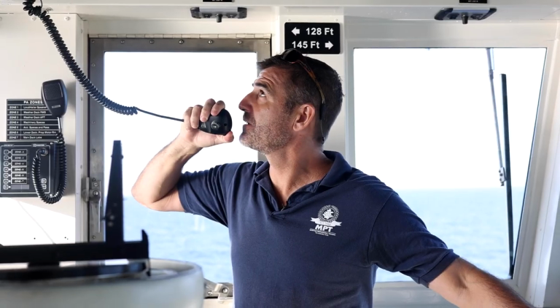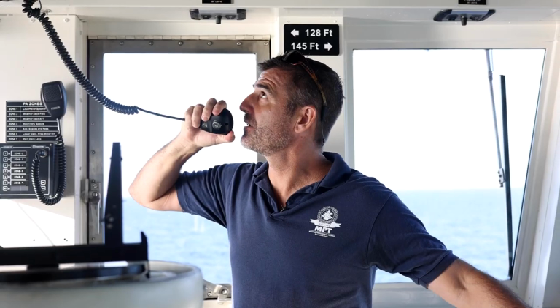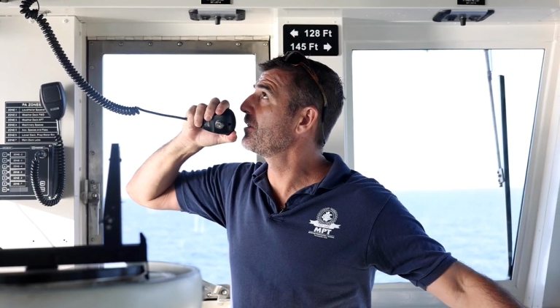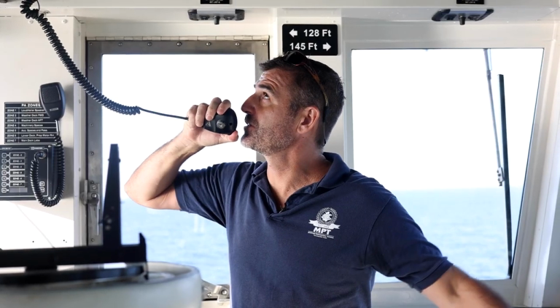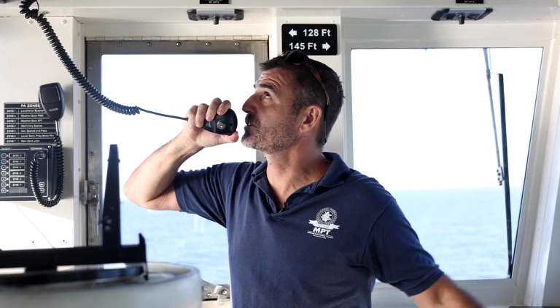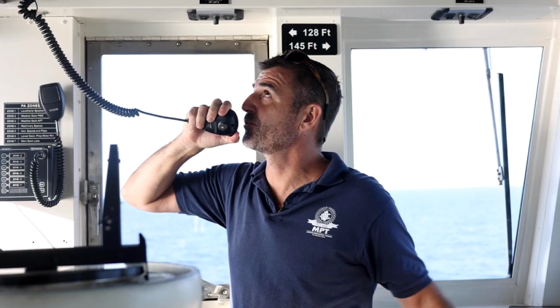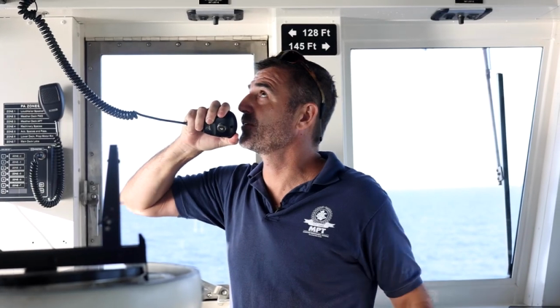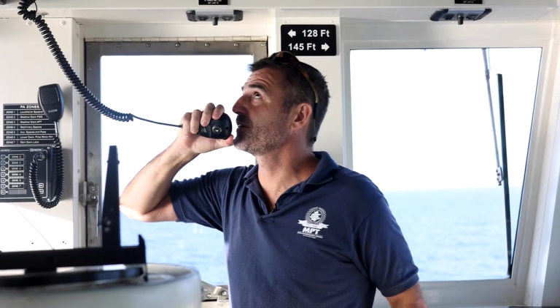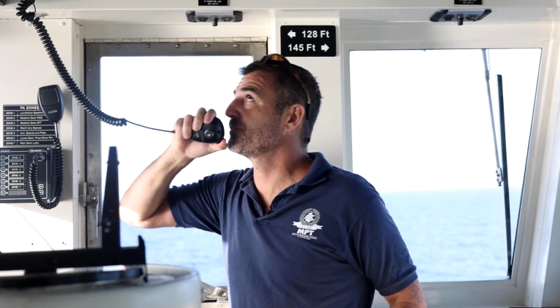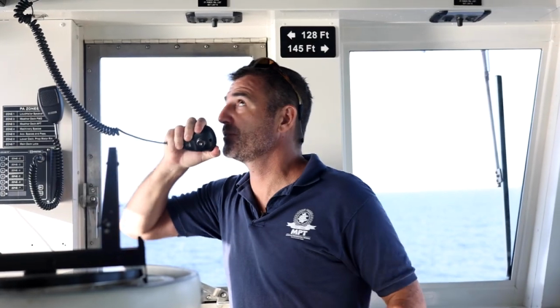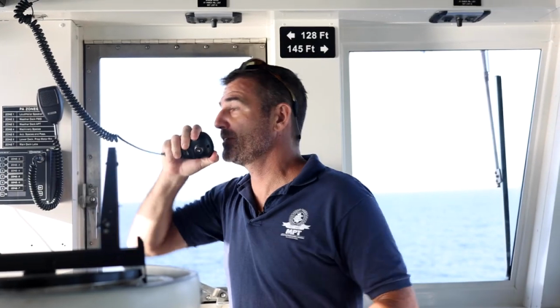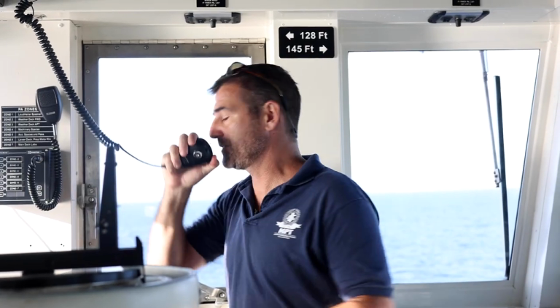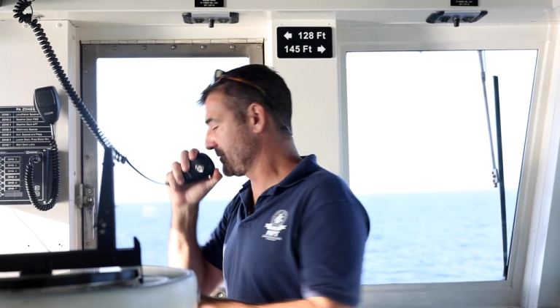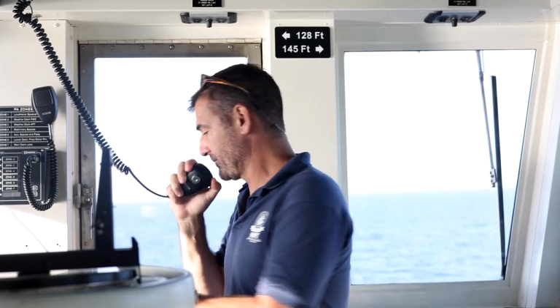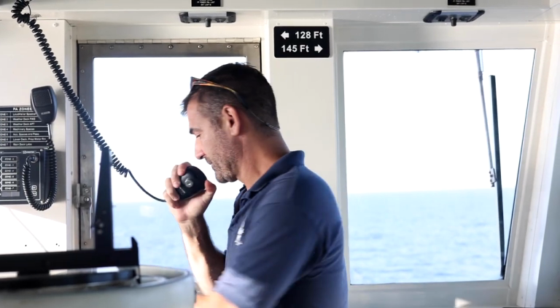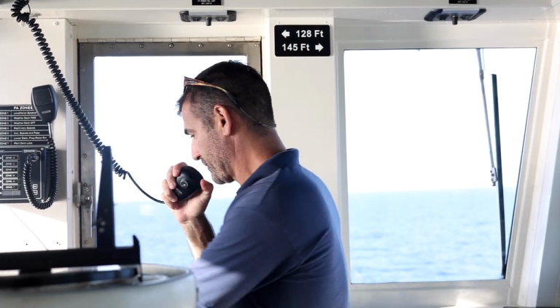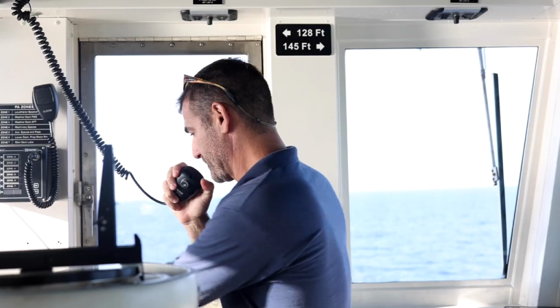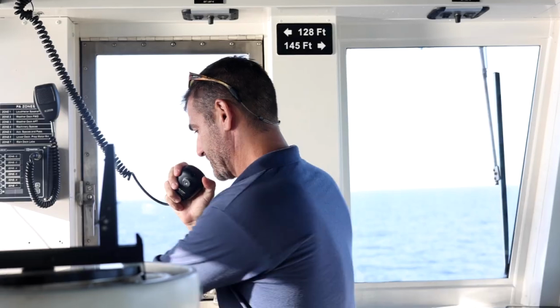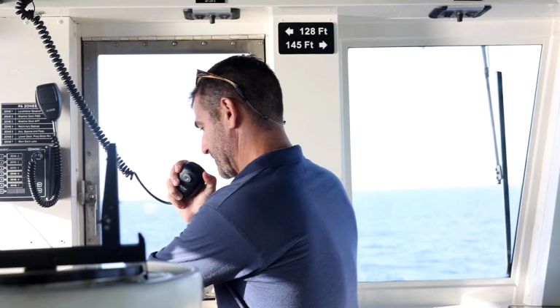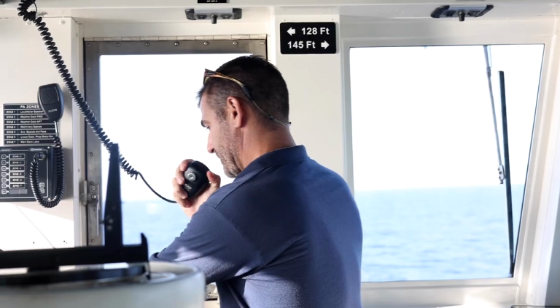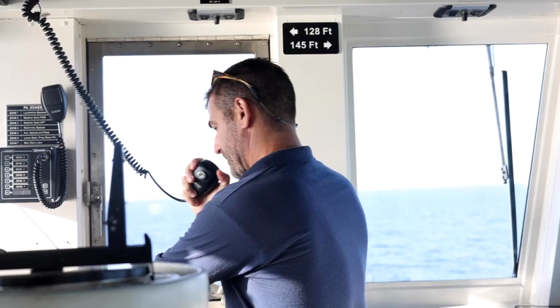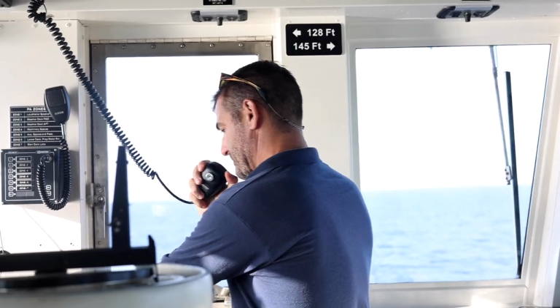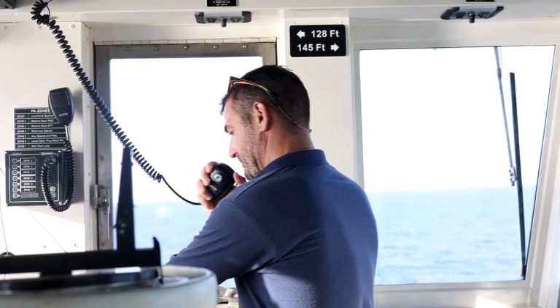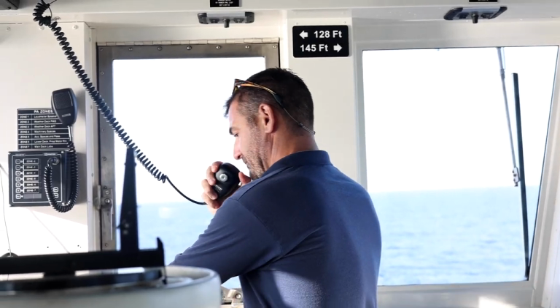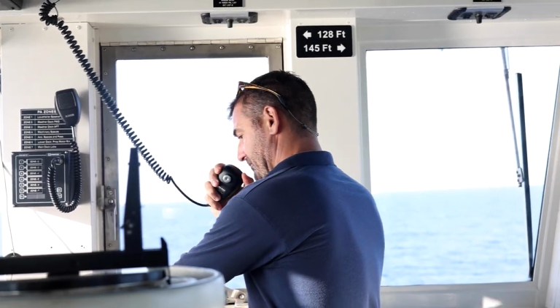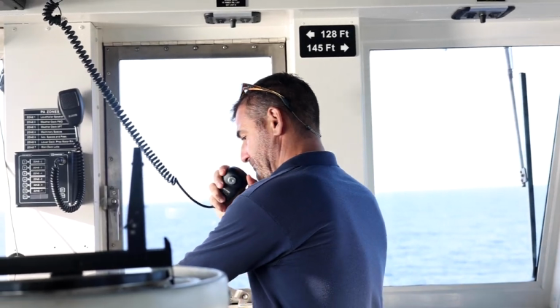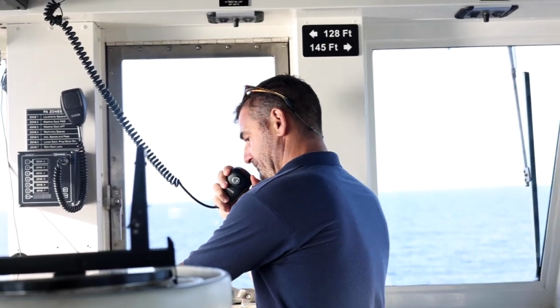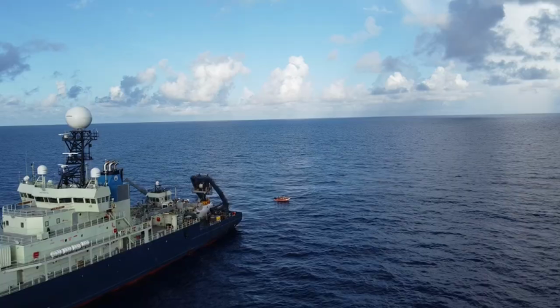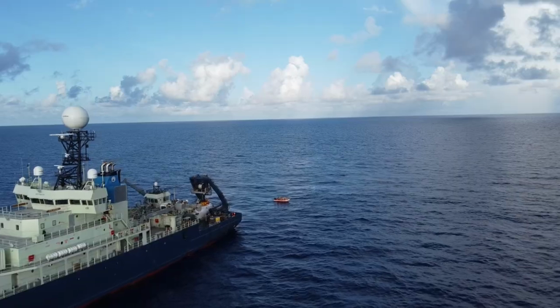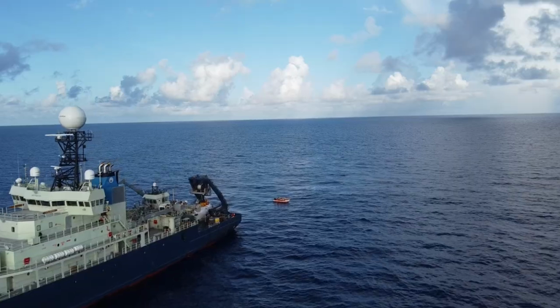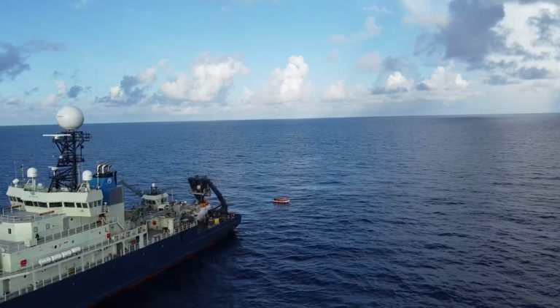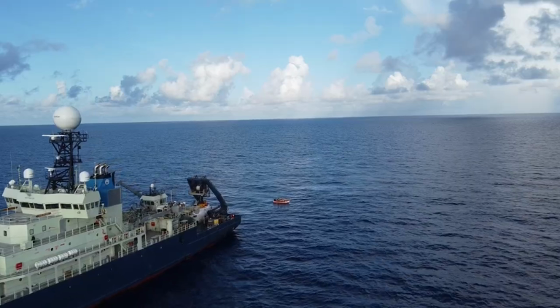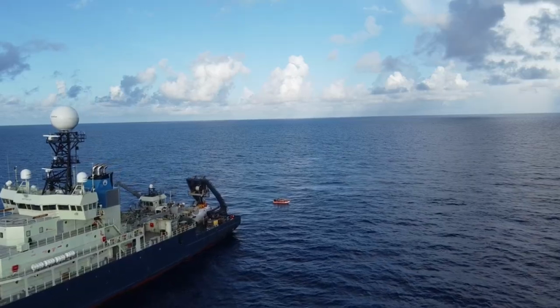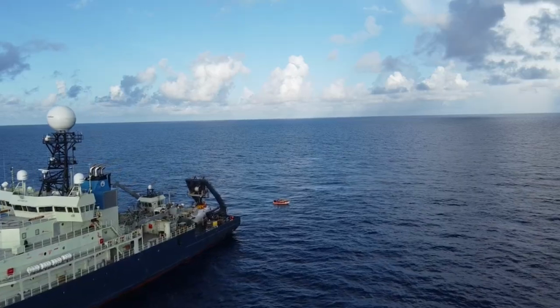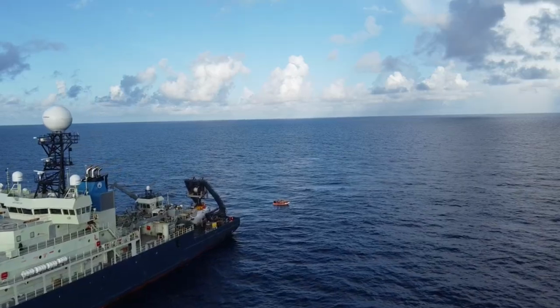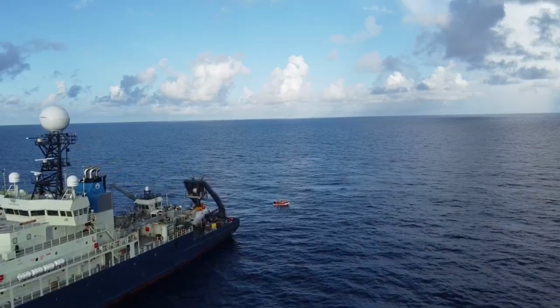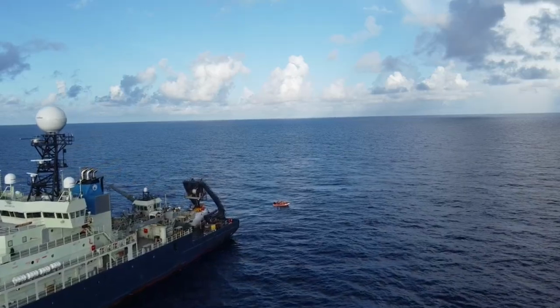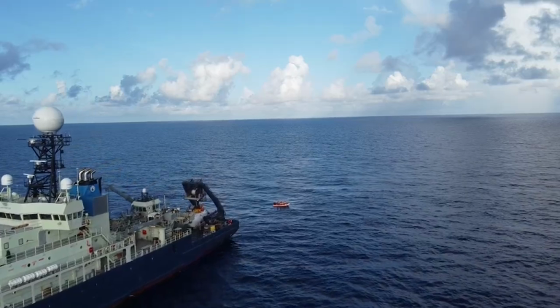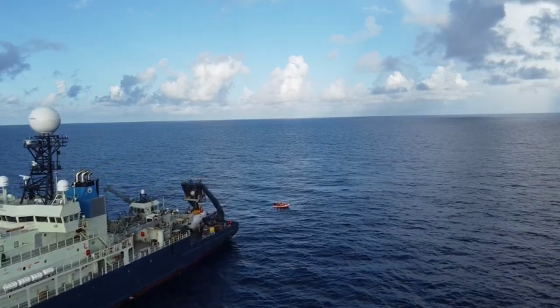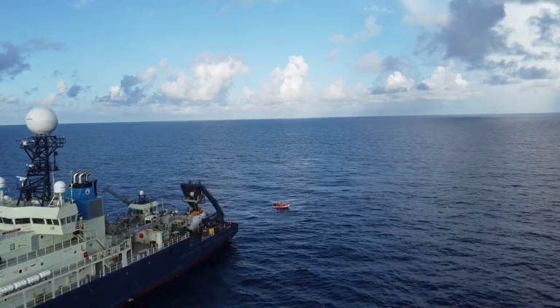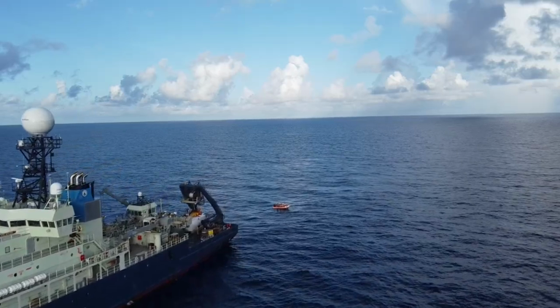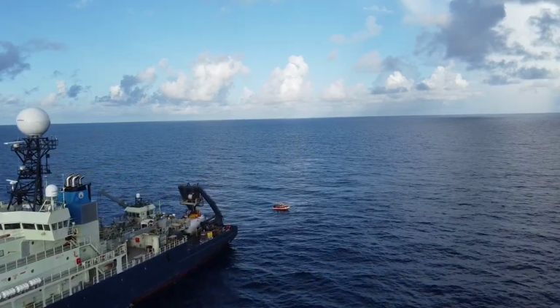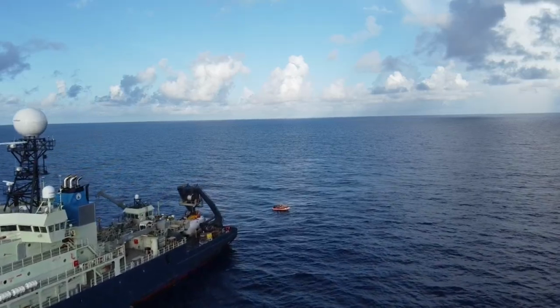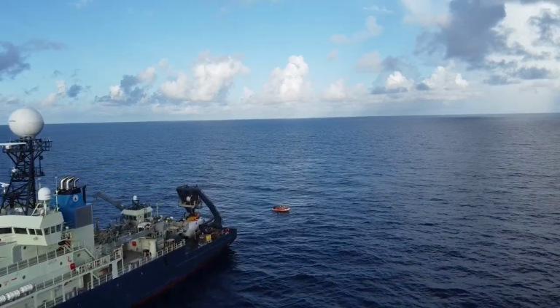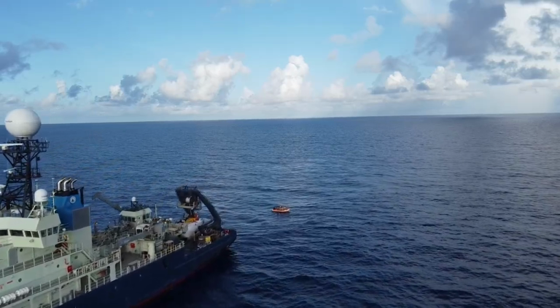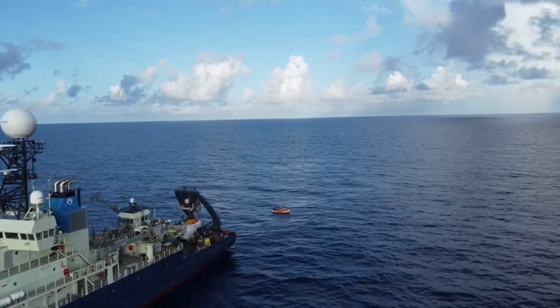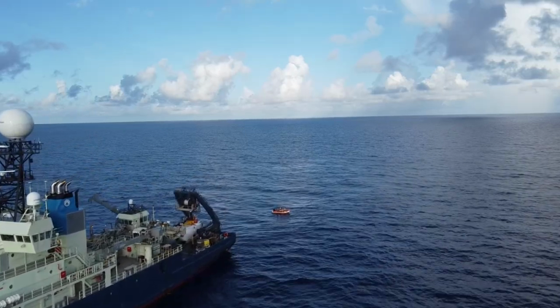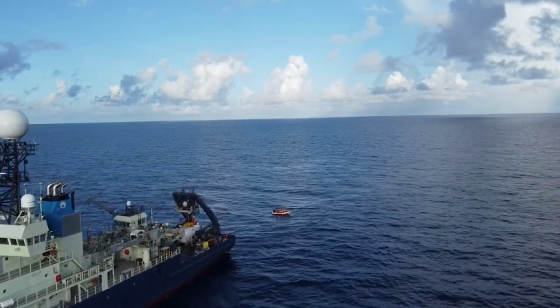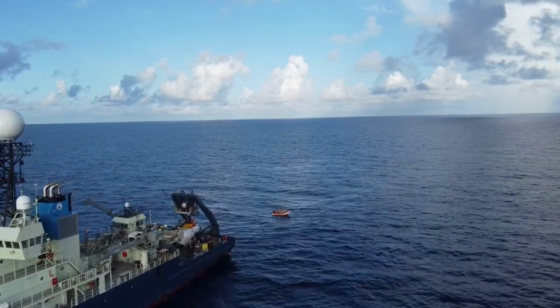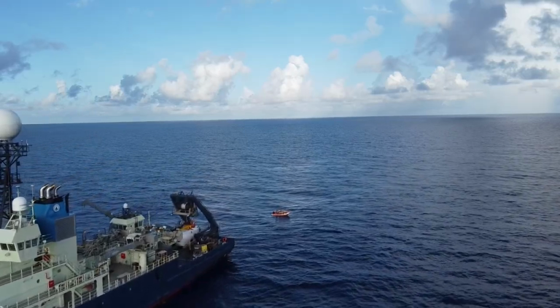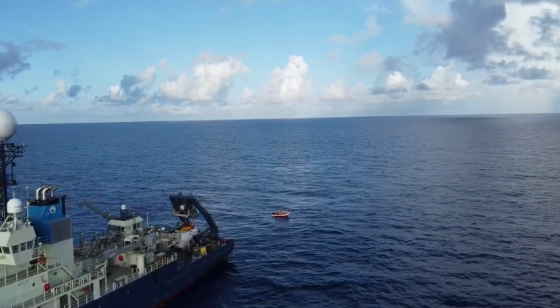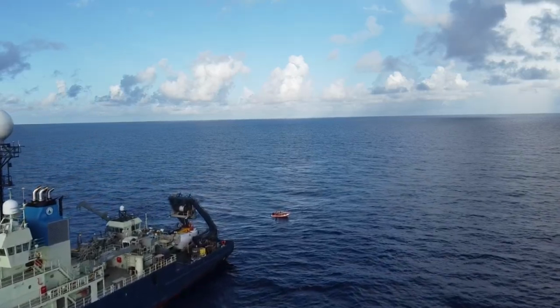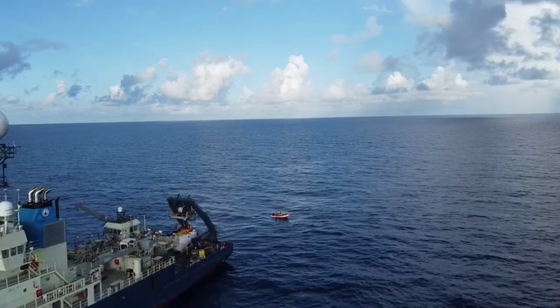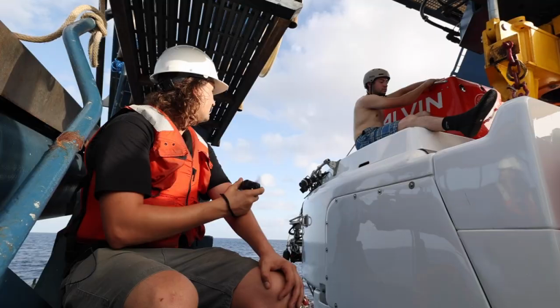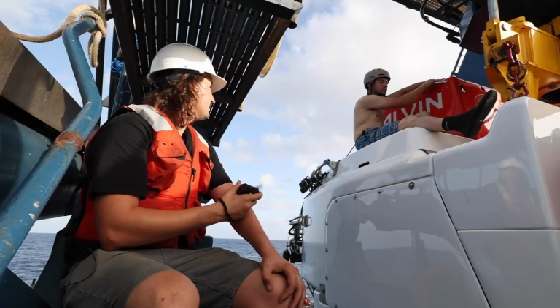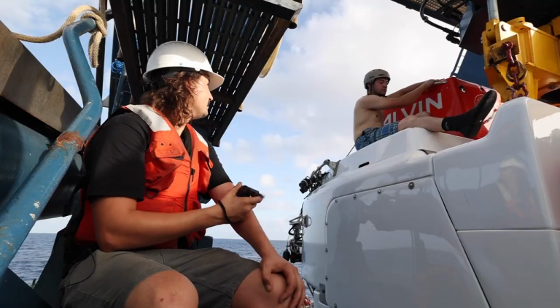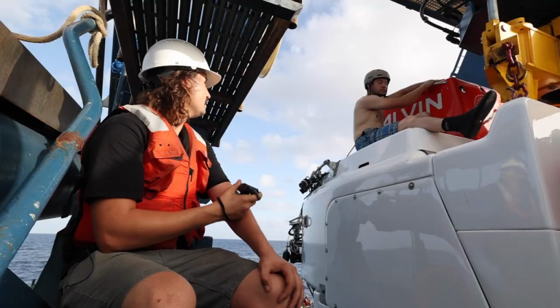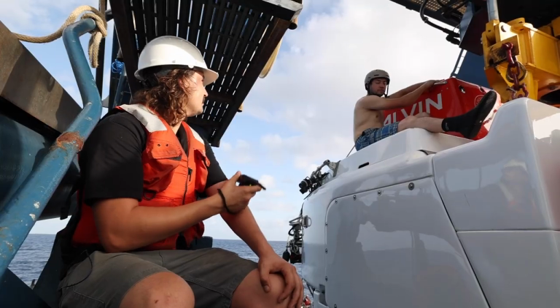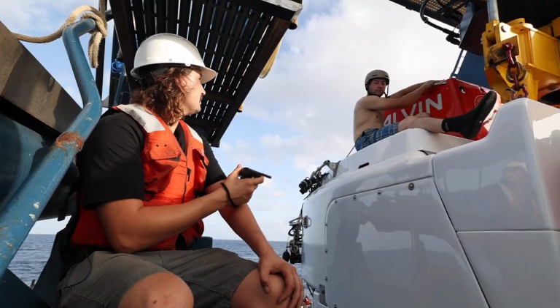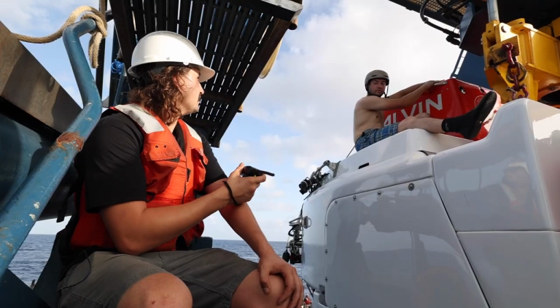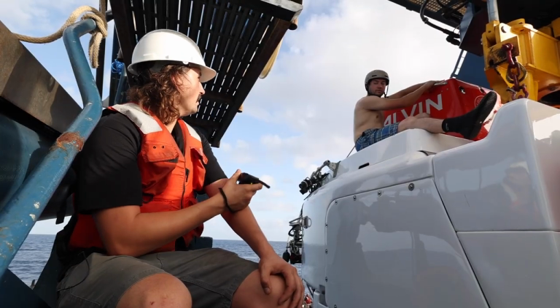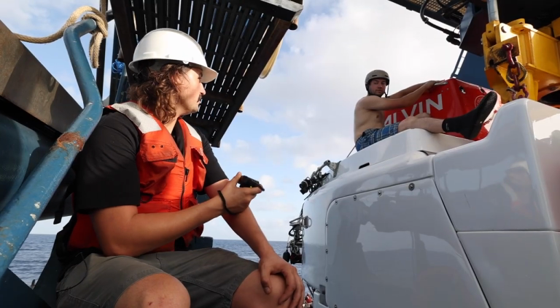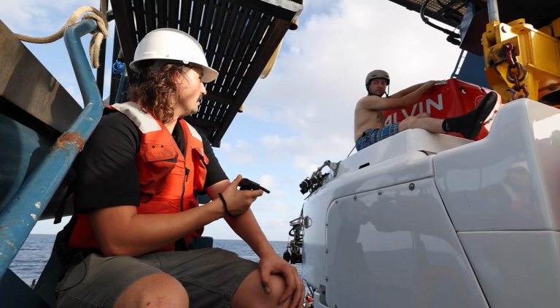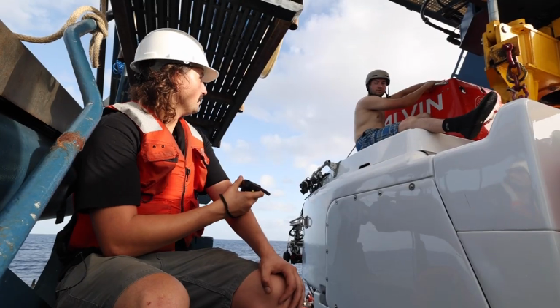Launch coordinator bridge, you have permission to launch the slope. Roger that, bridge. You guys ready?